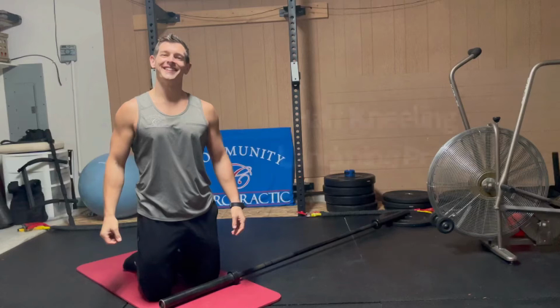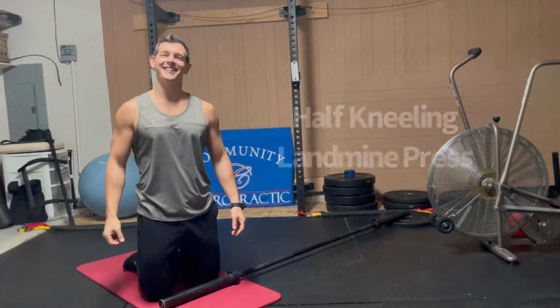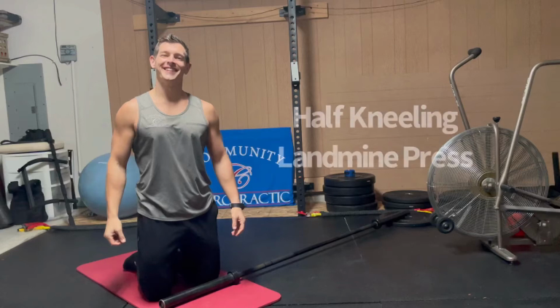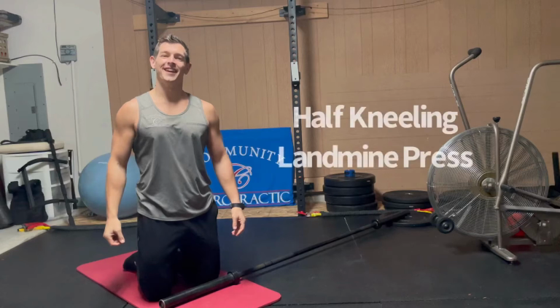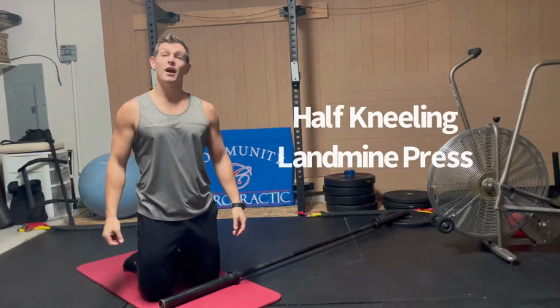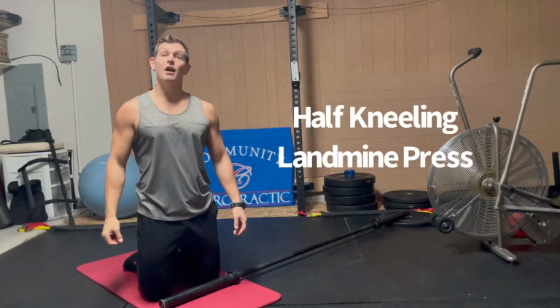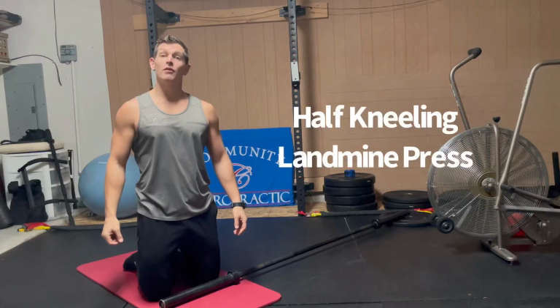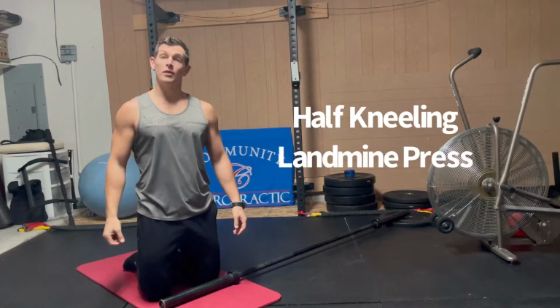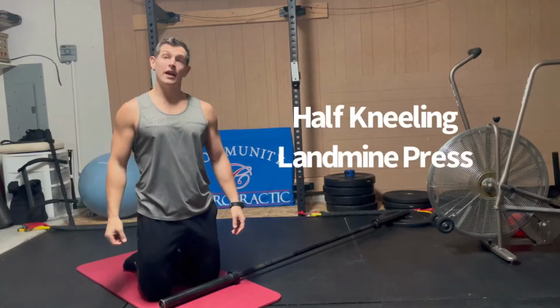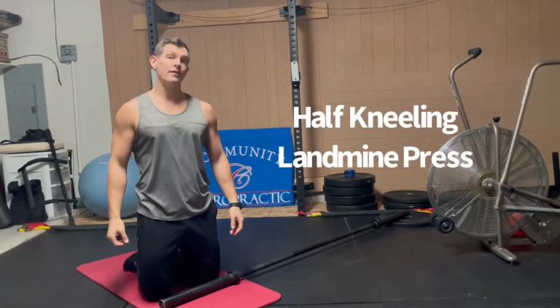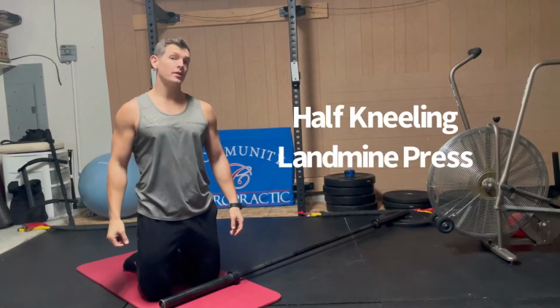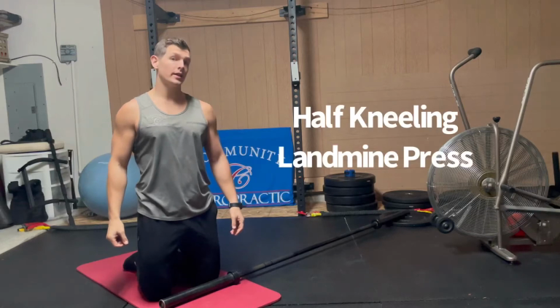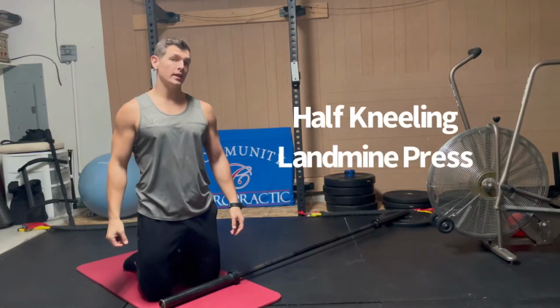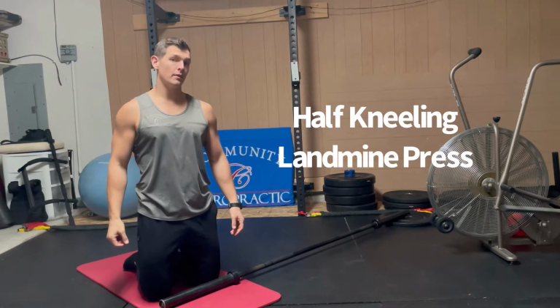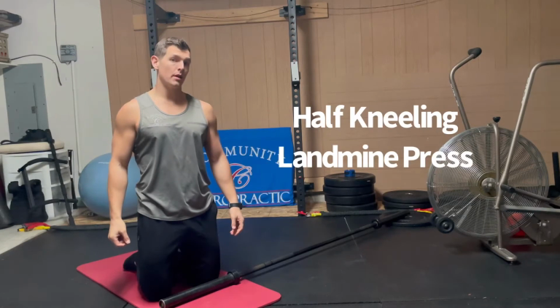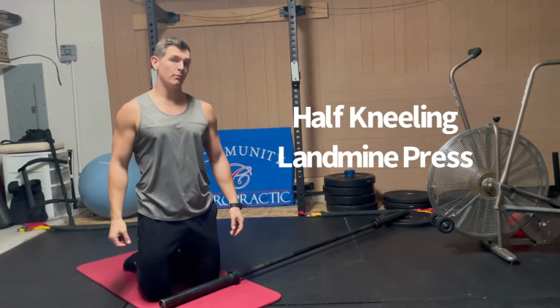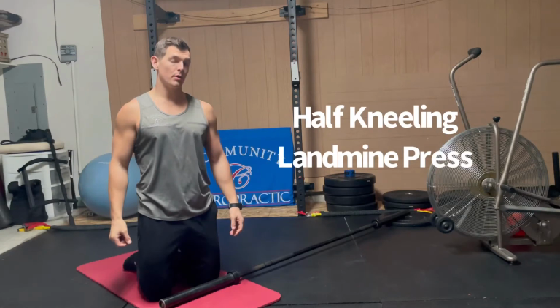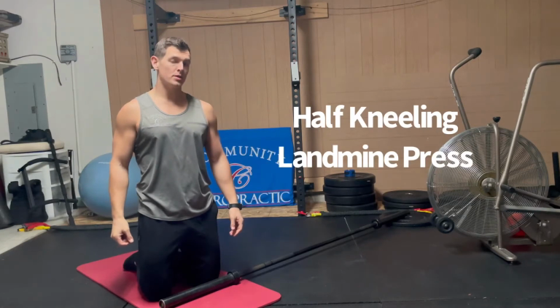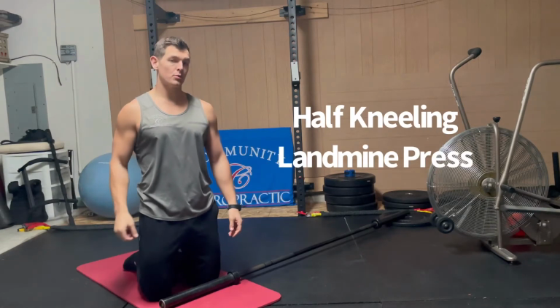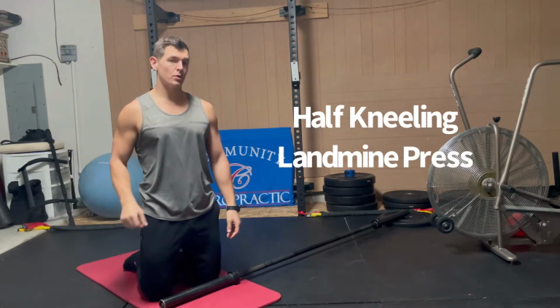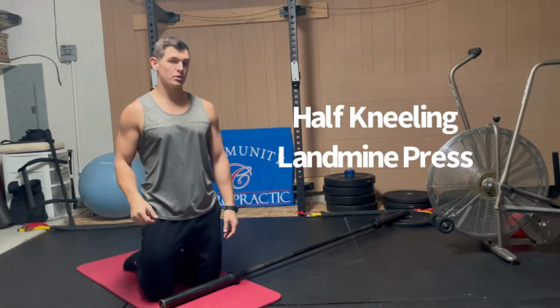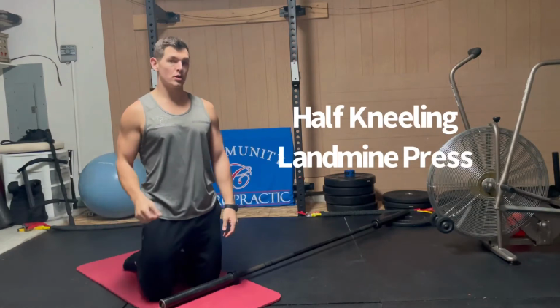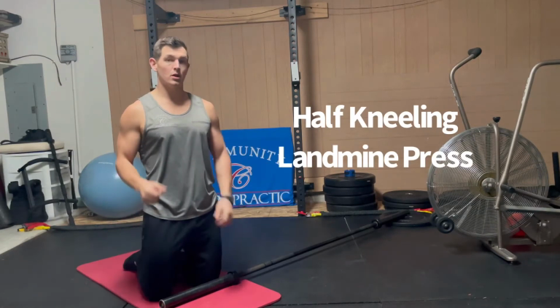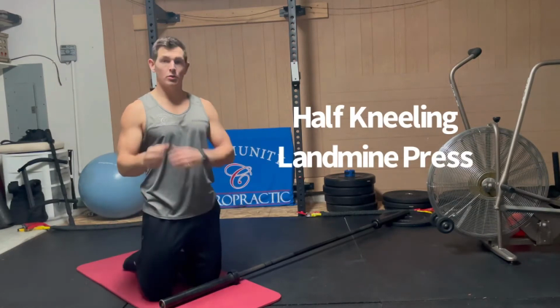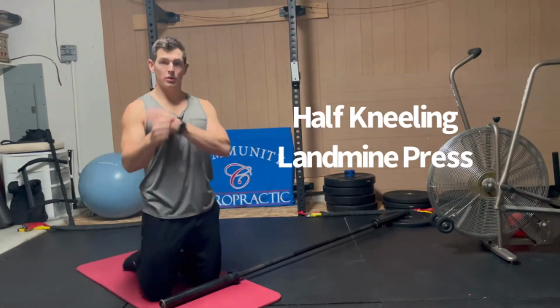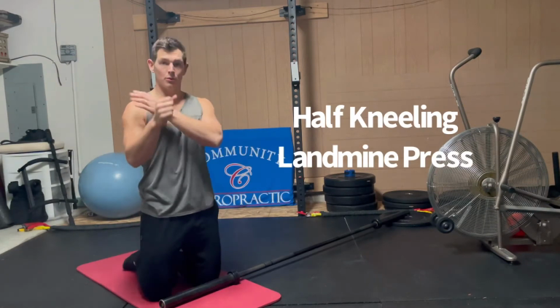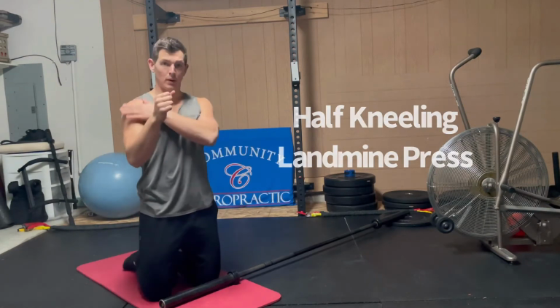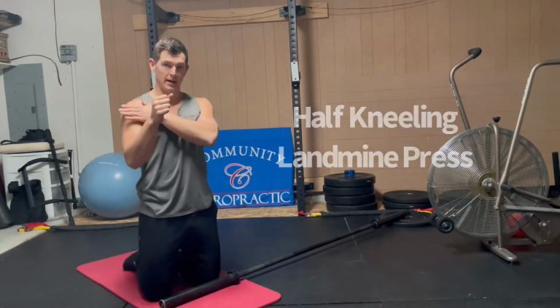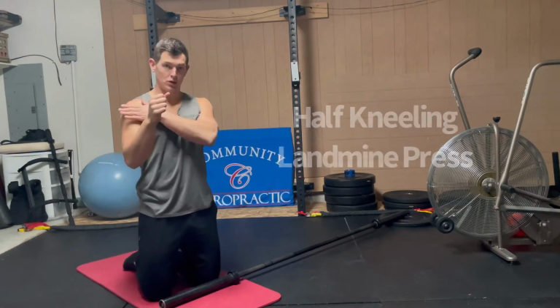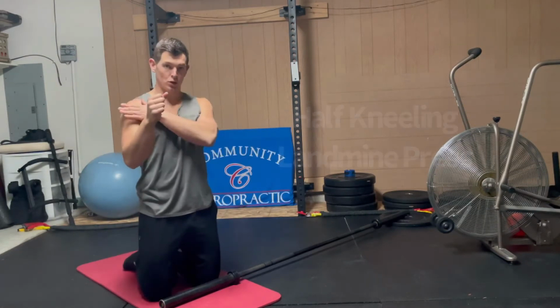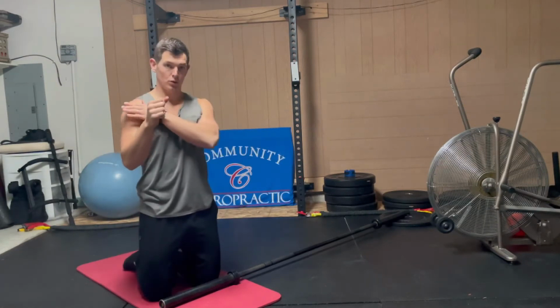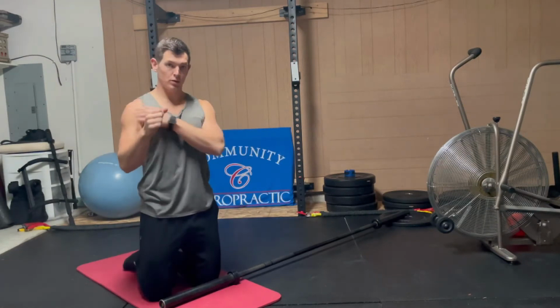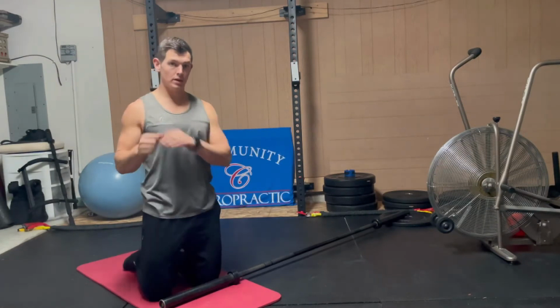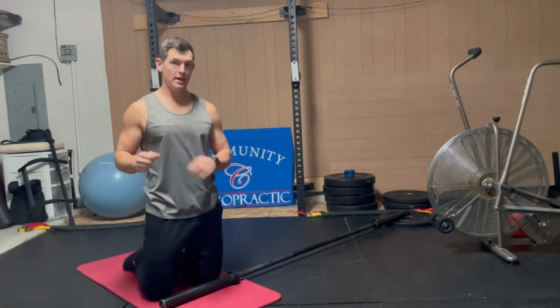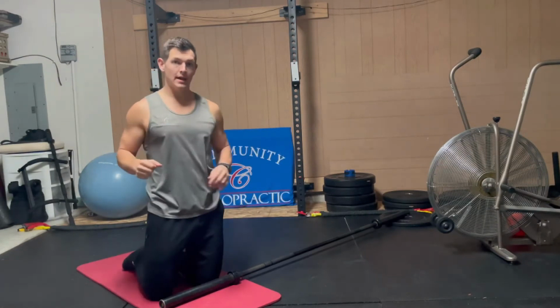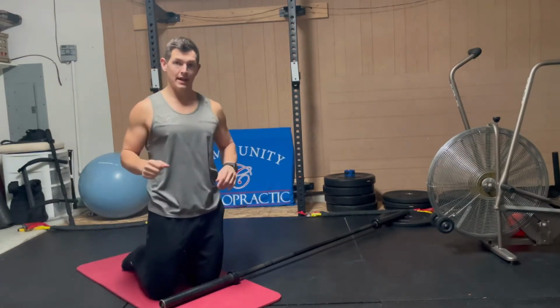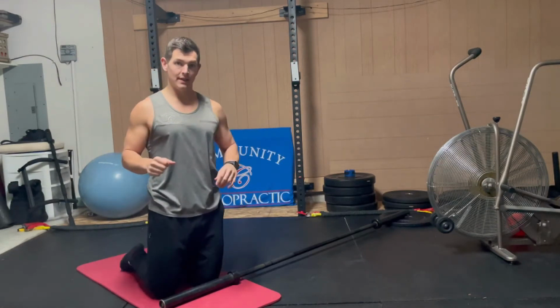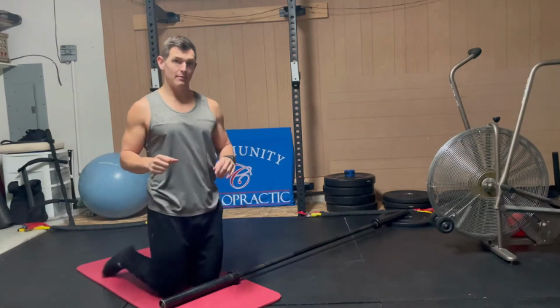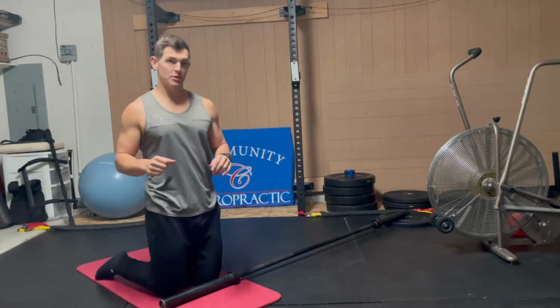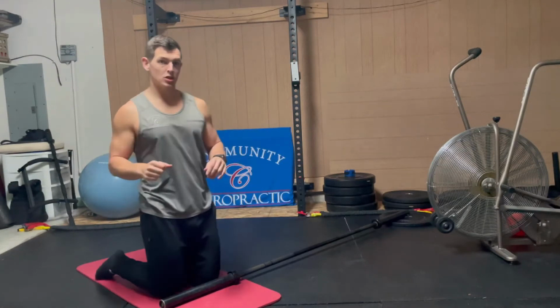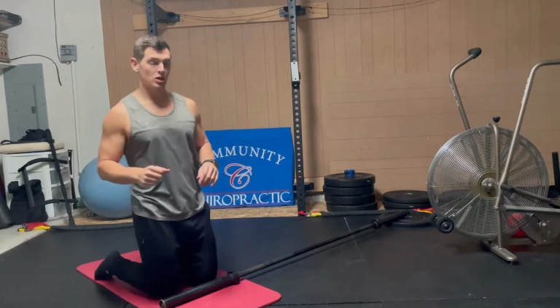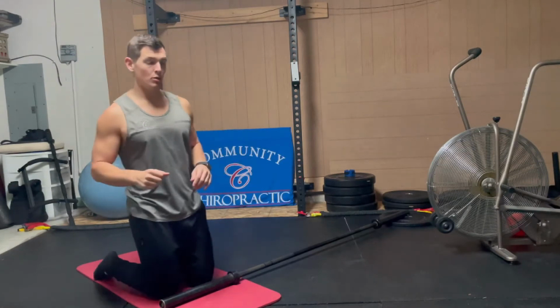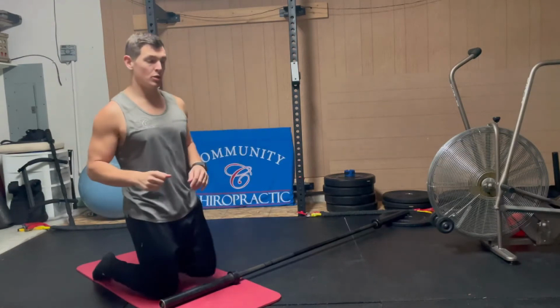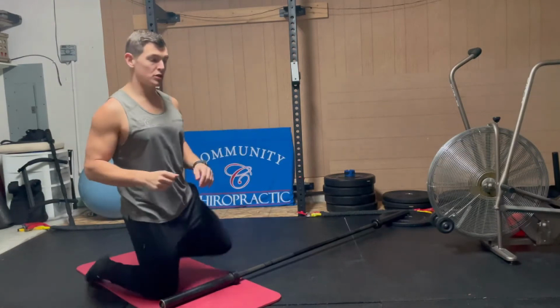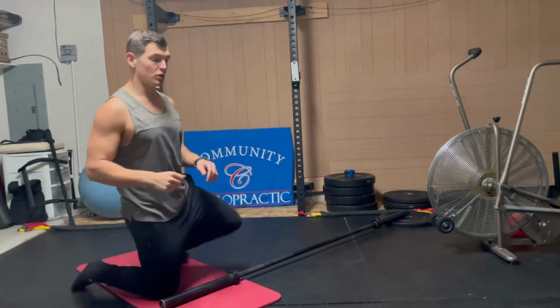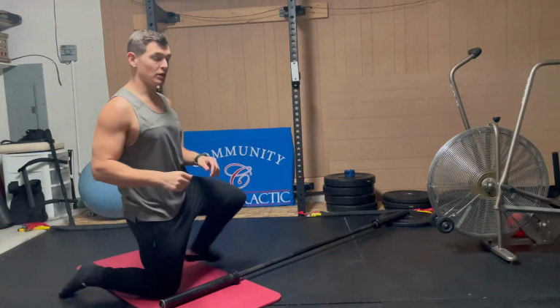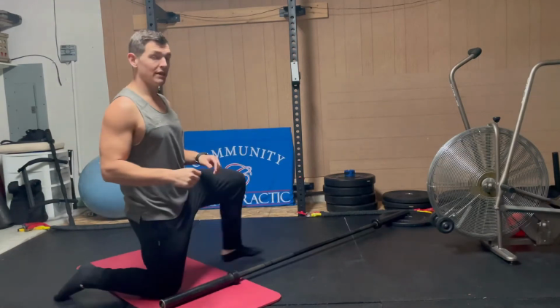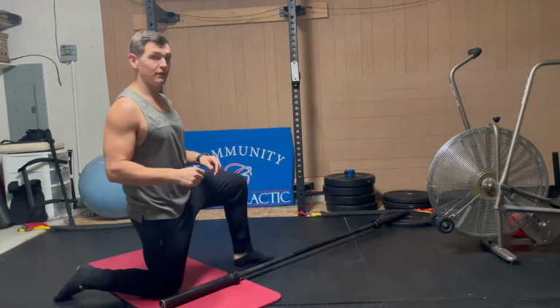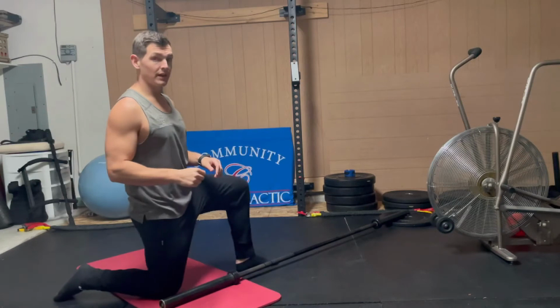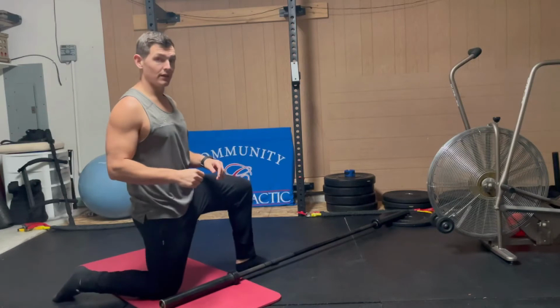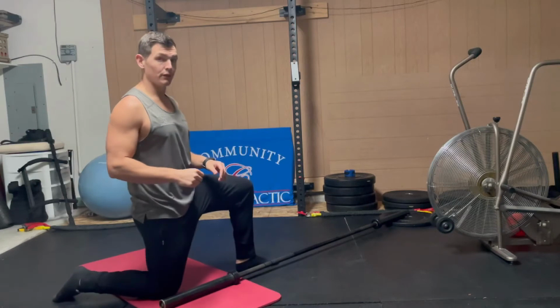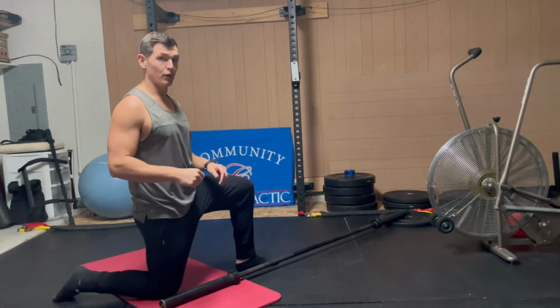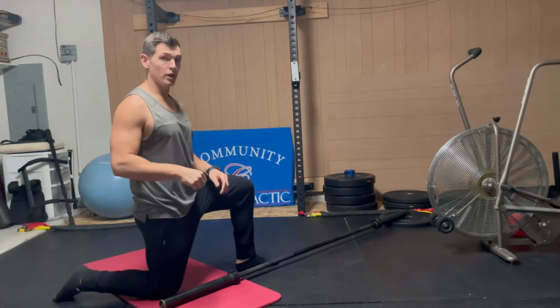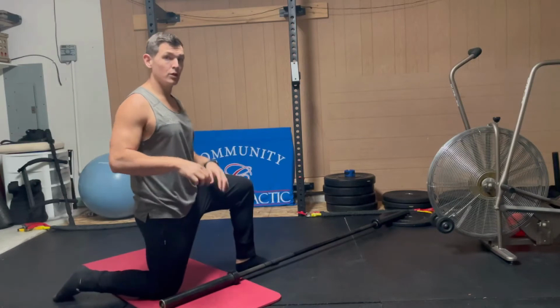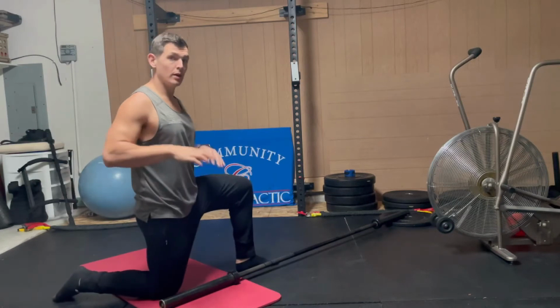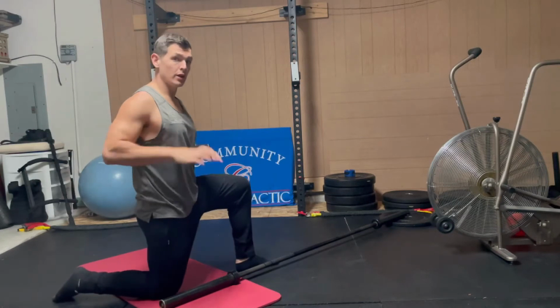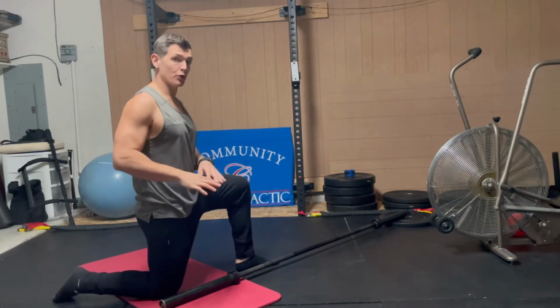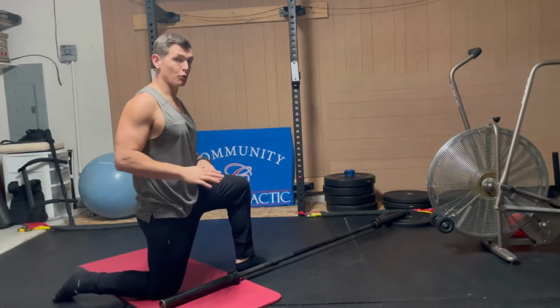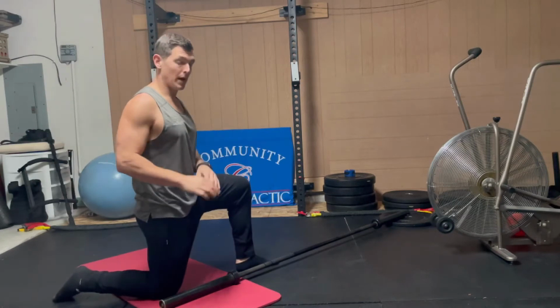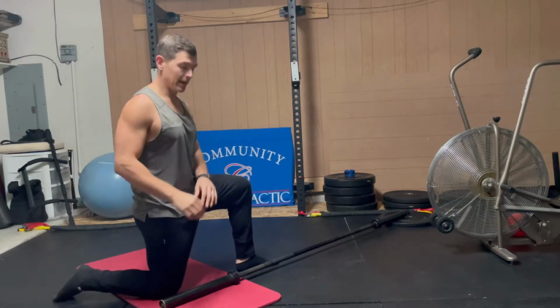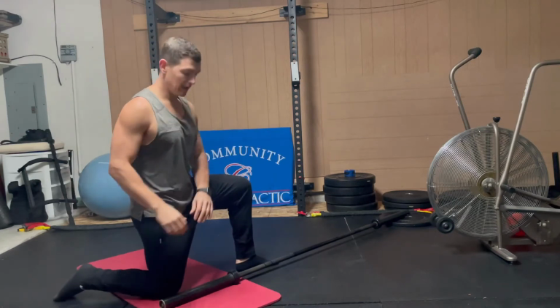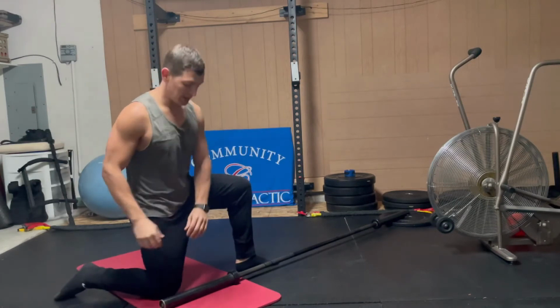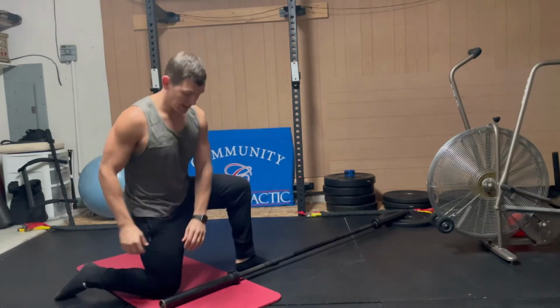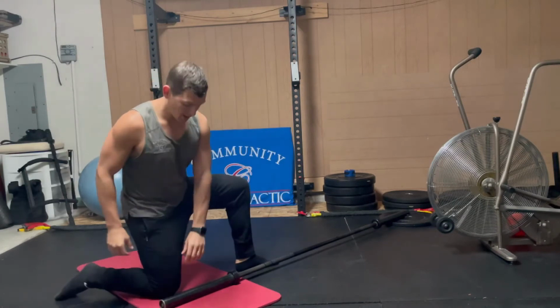For the half kneeling landmine press, we're going to start with the right shoulder. In that position, I want your left leg in front of you and your right knee down.